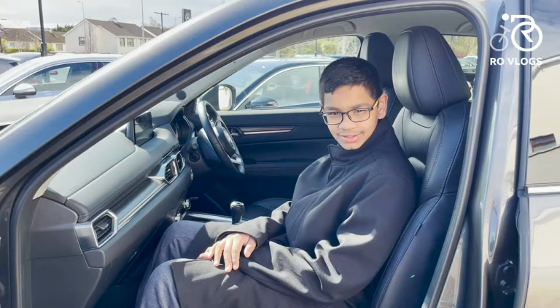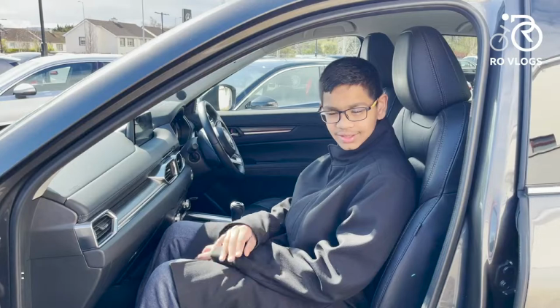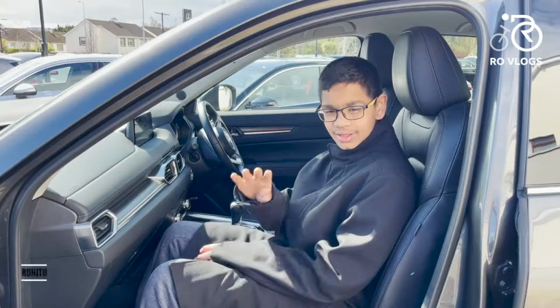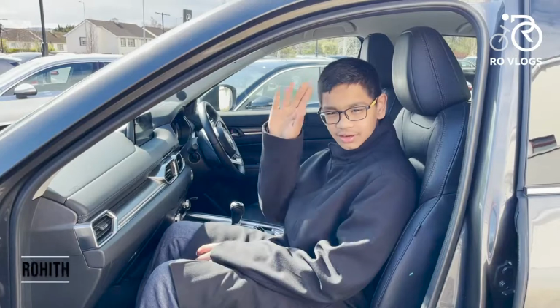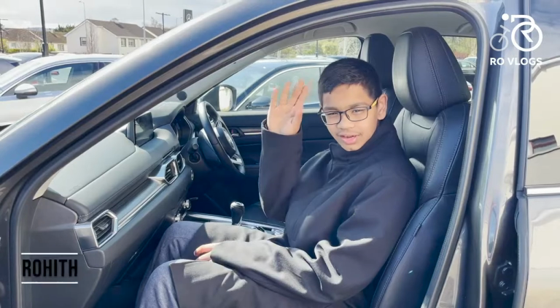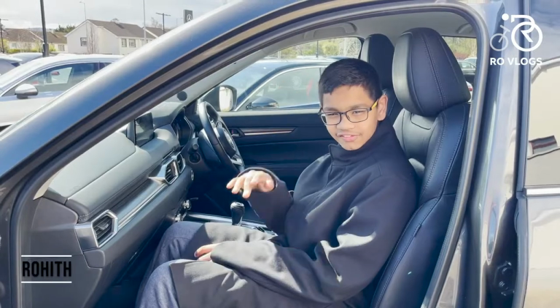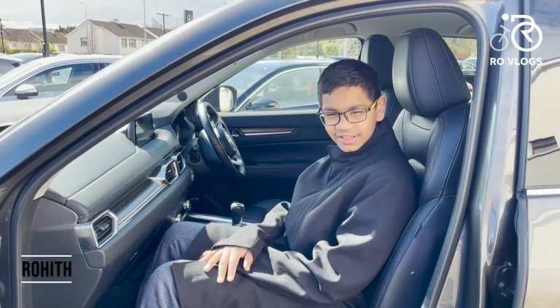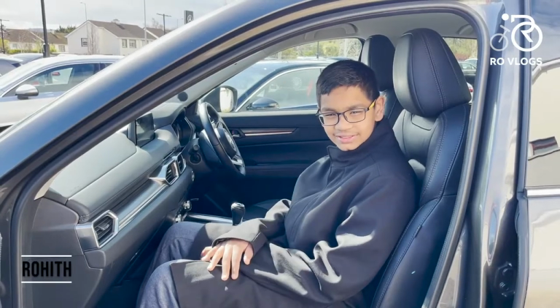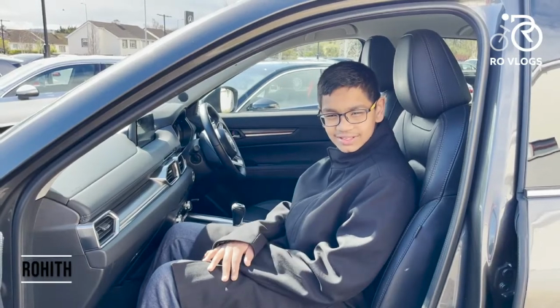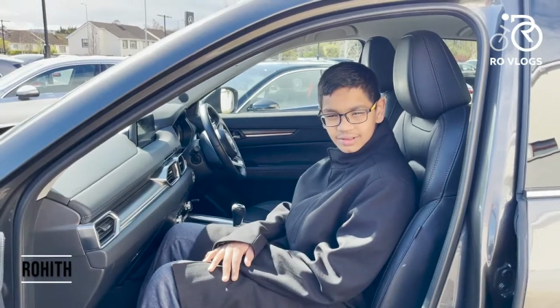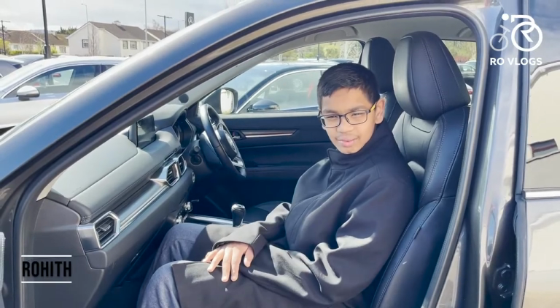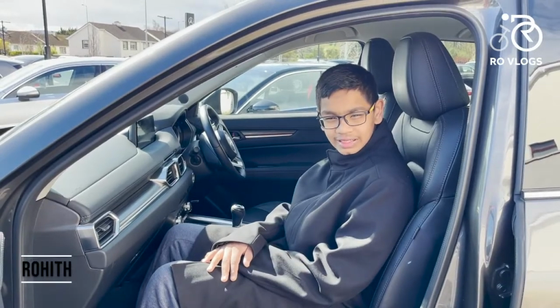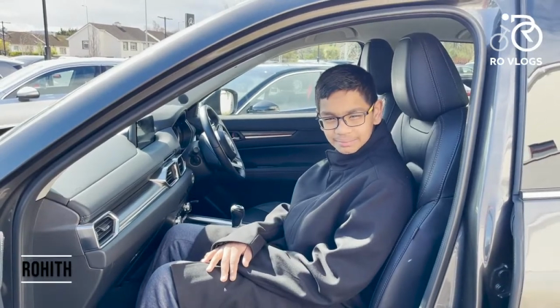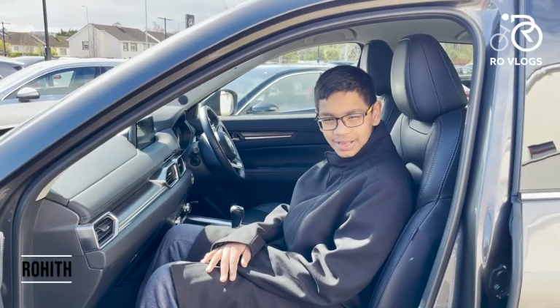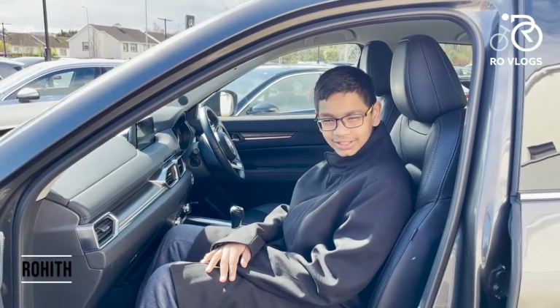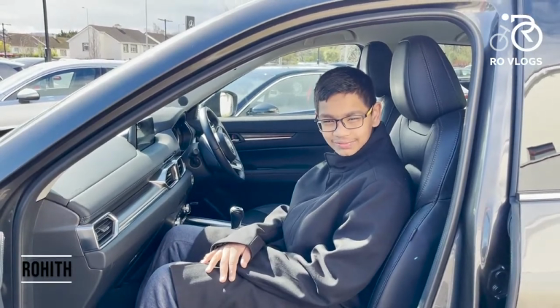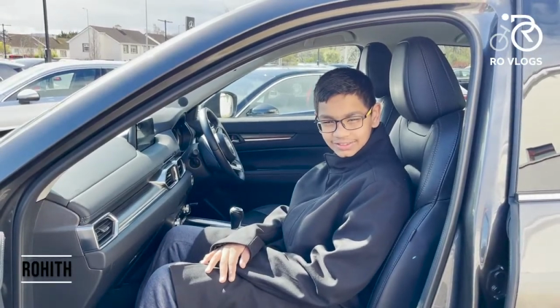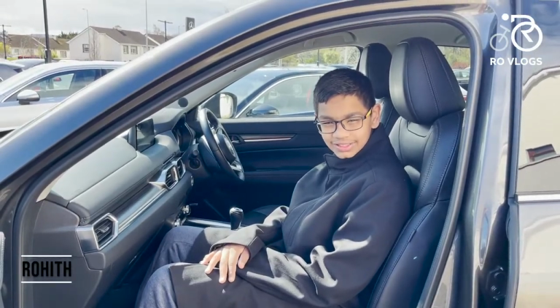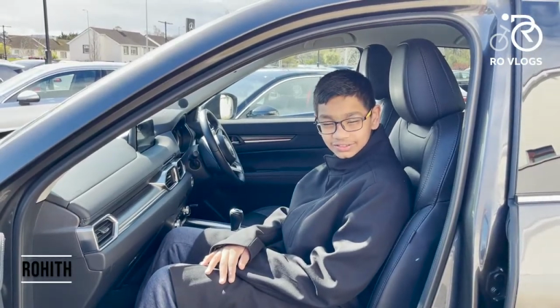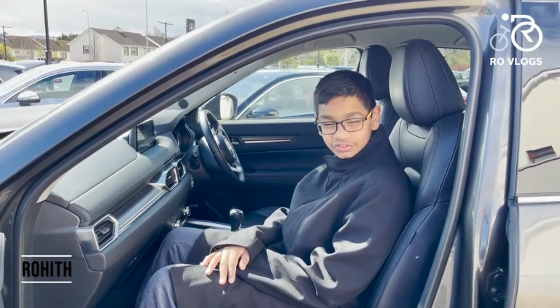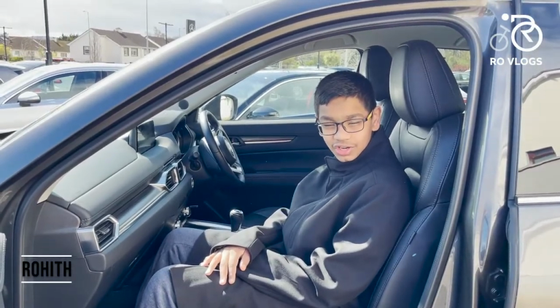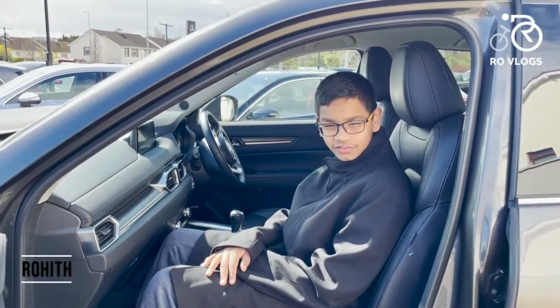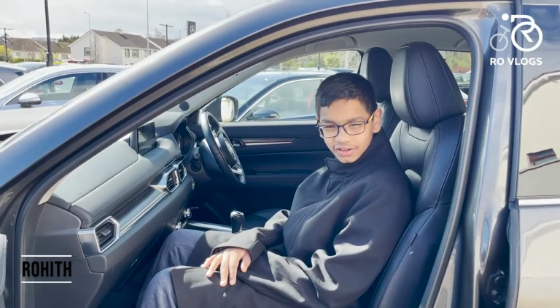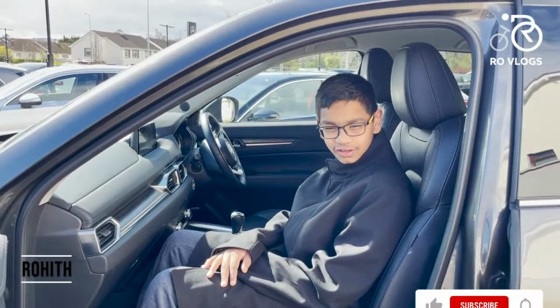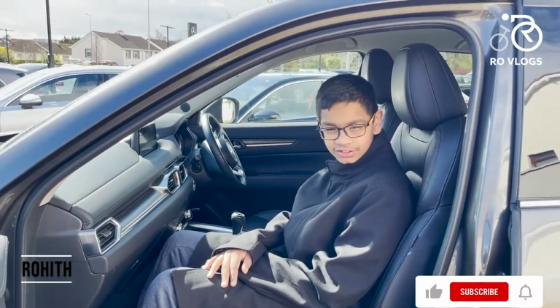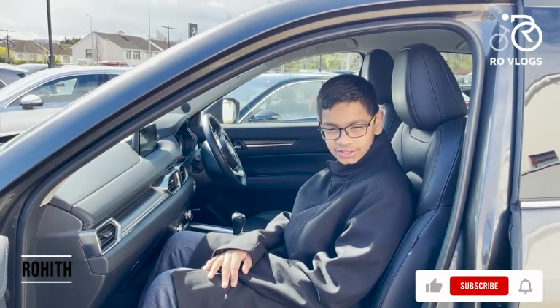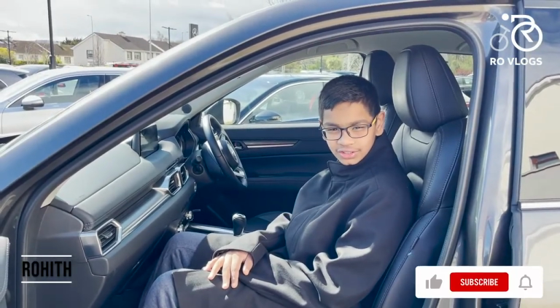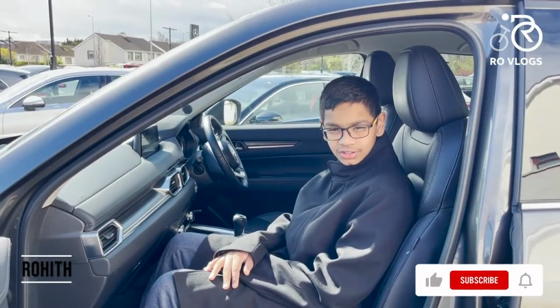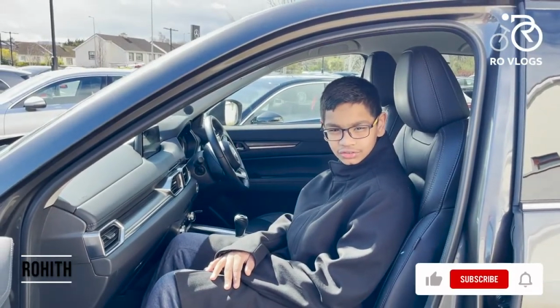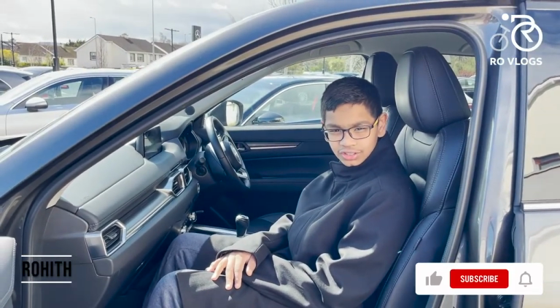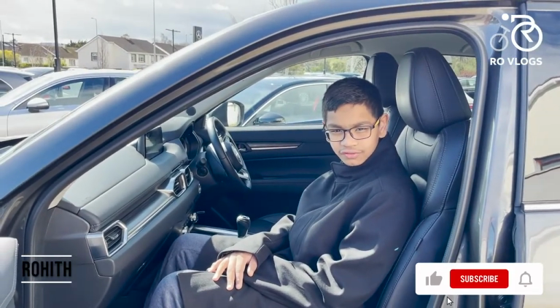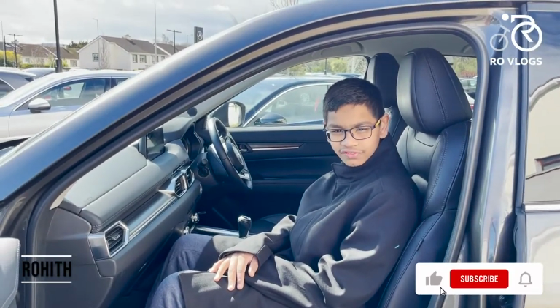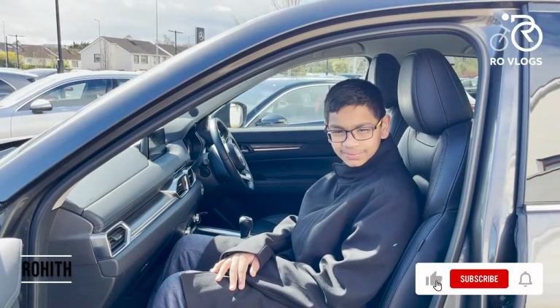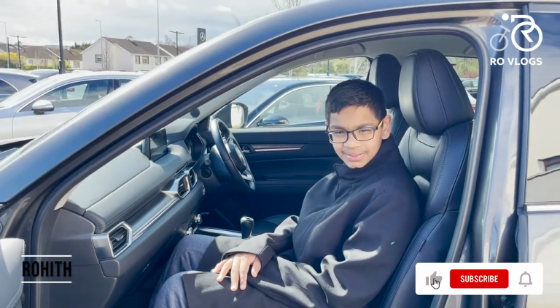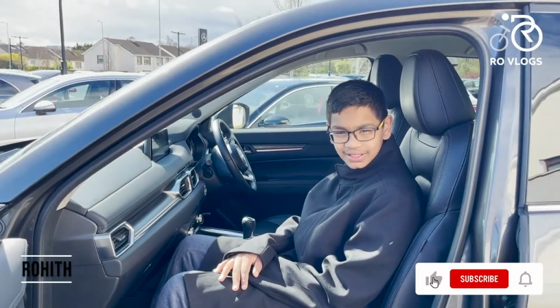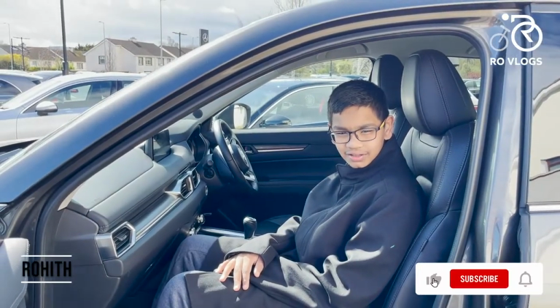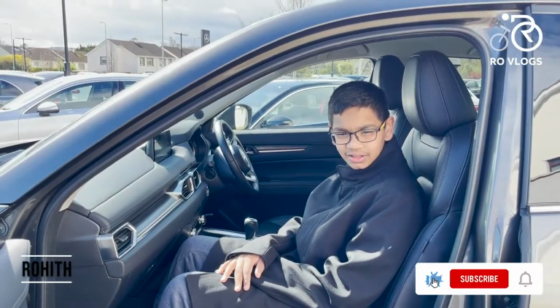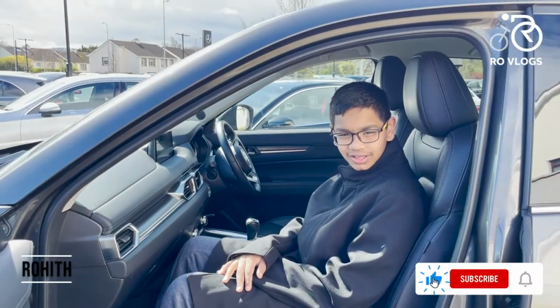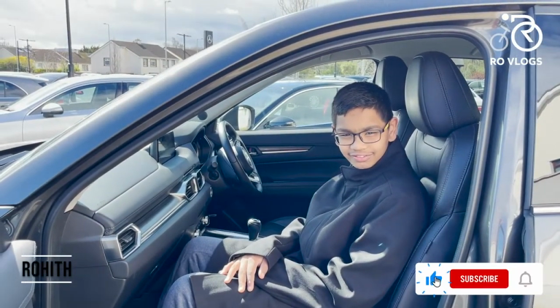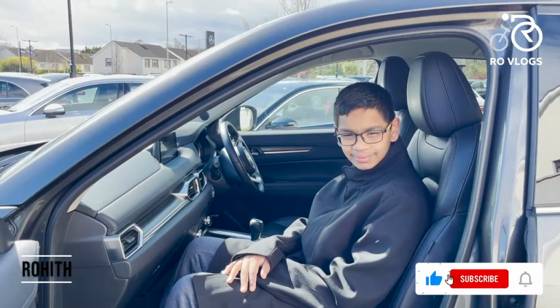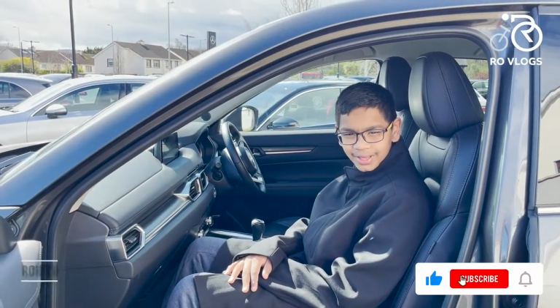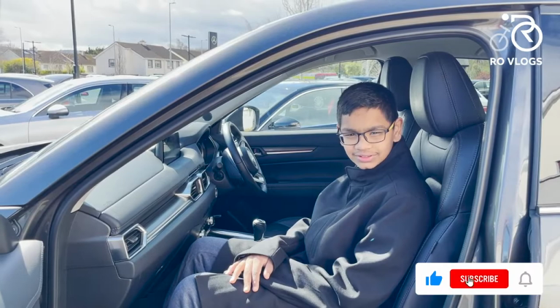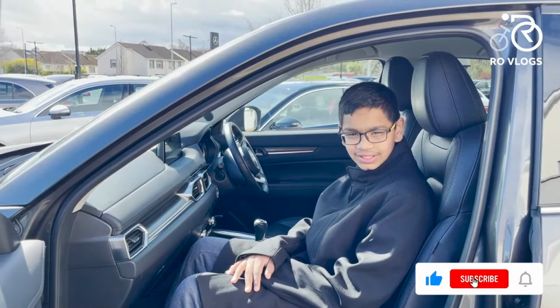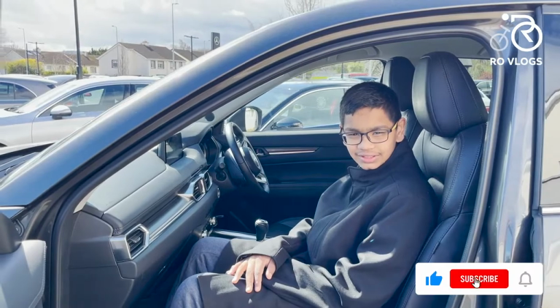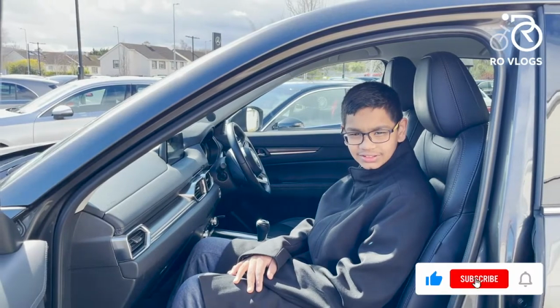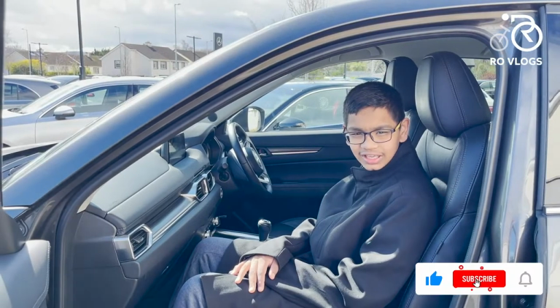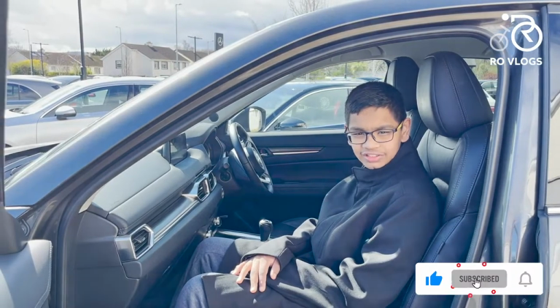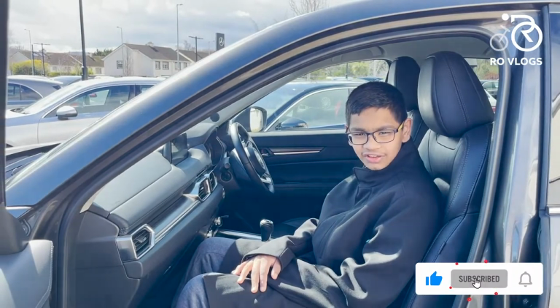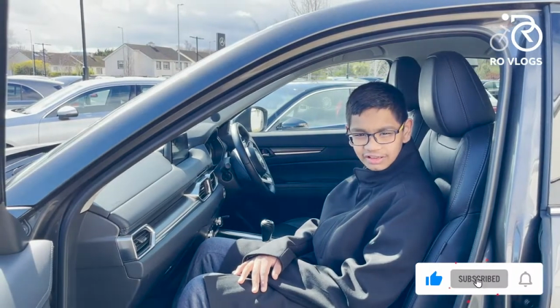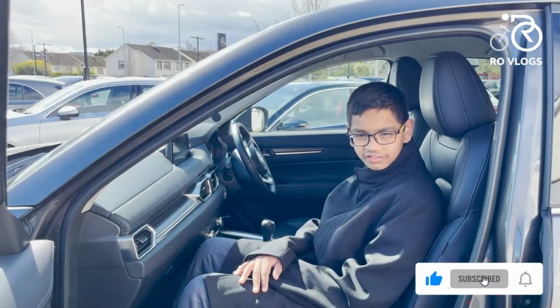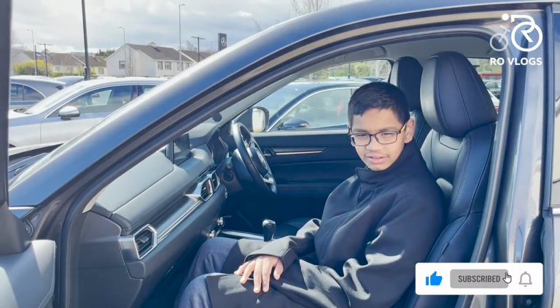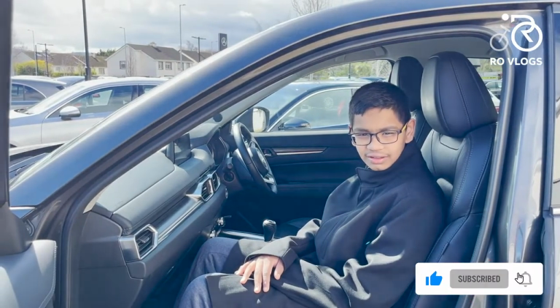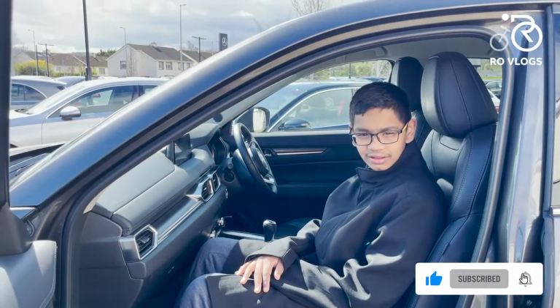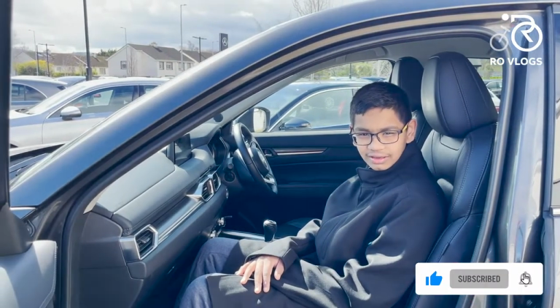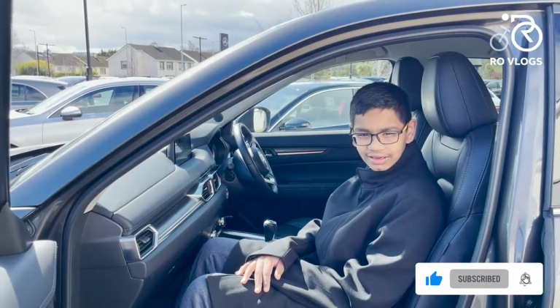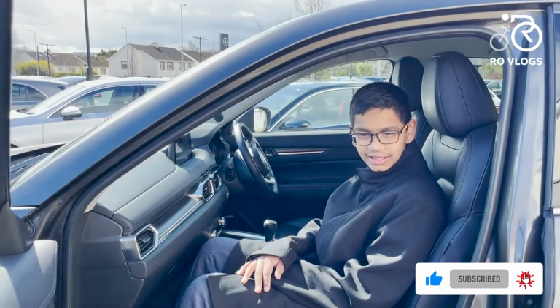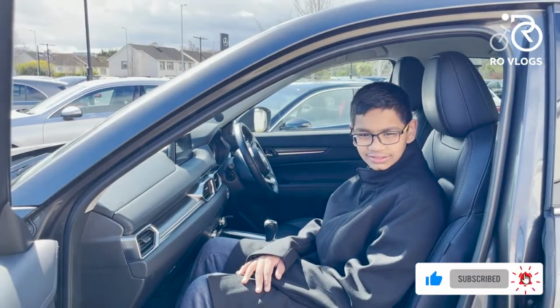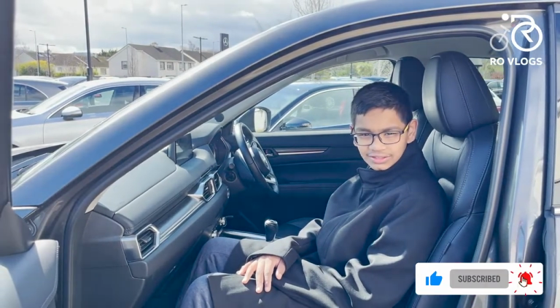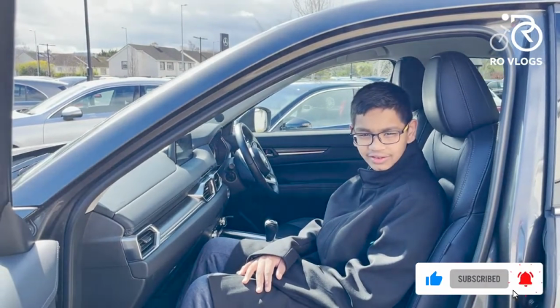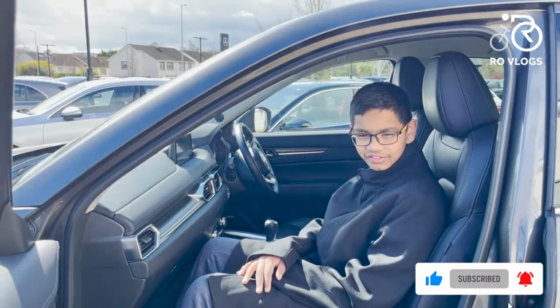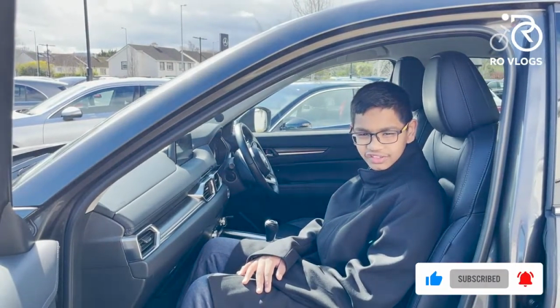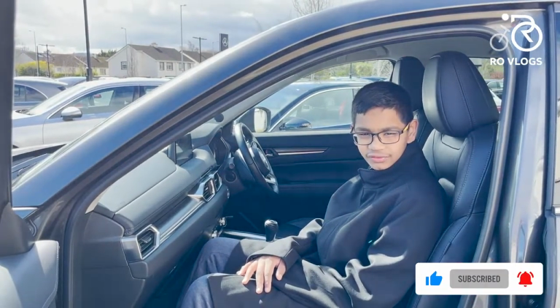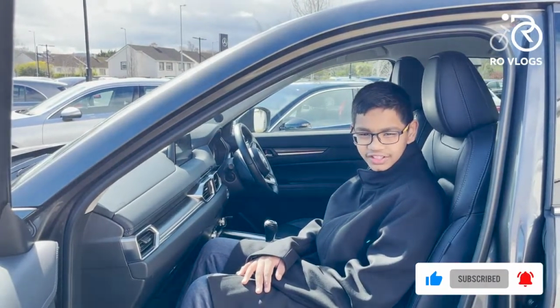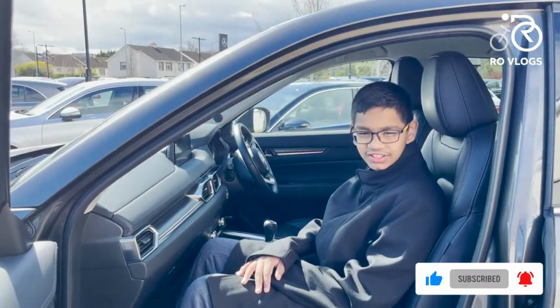Hi friends, welcome back to my channel Vogue Vlogs. Today I have the Mazda CX-5 and let's review it.